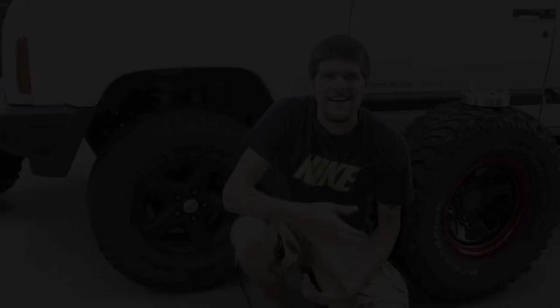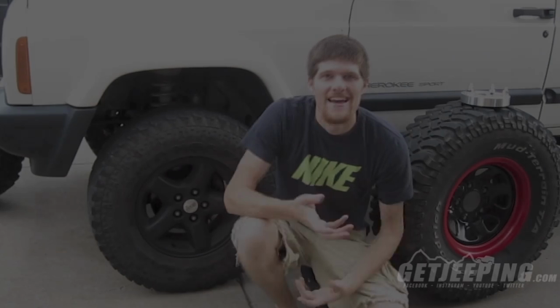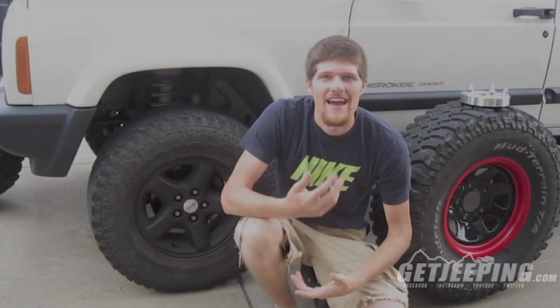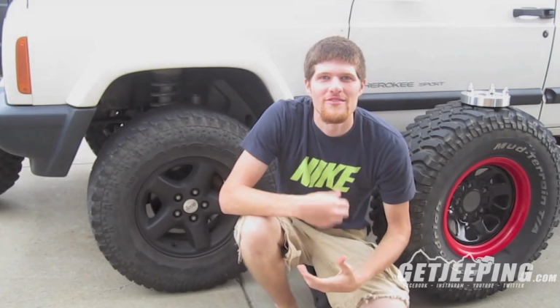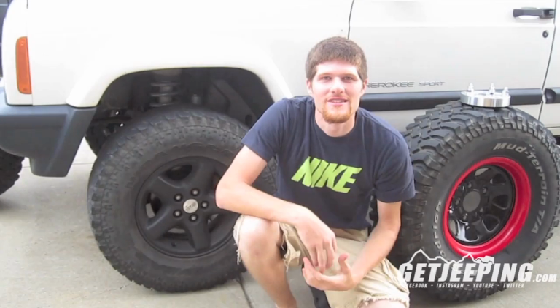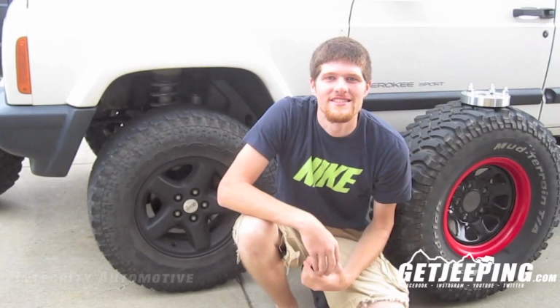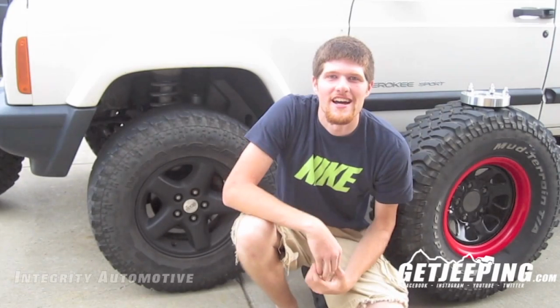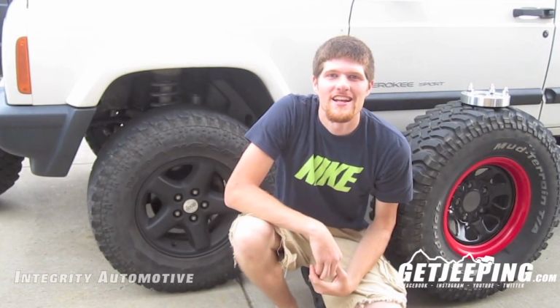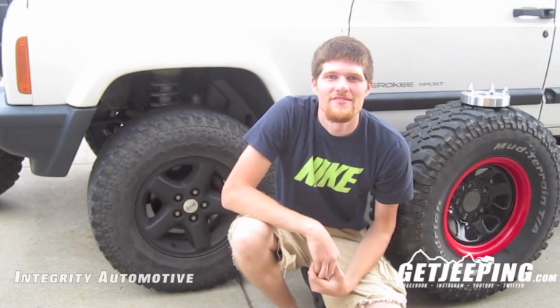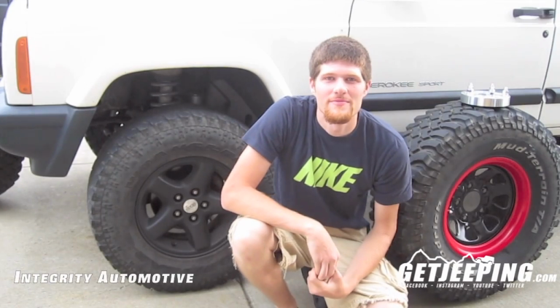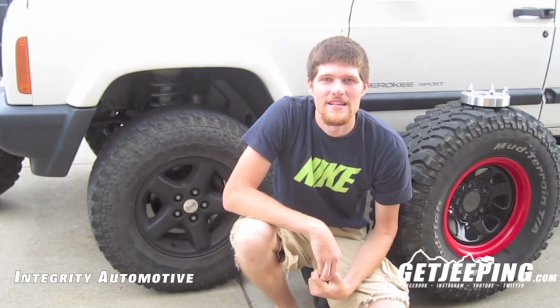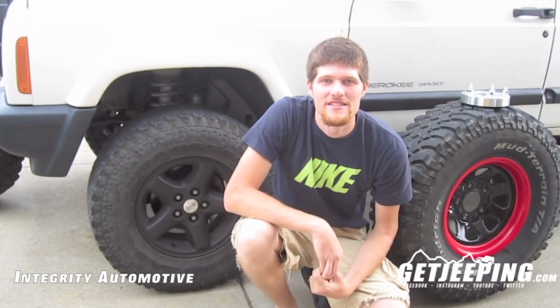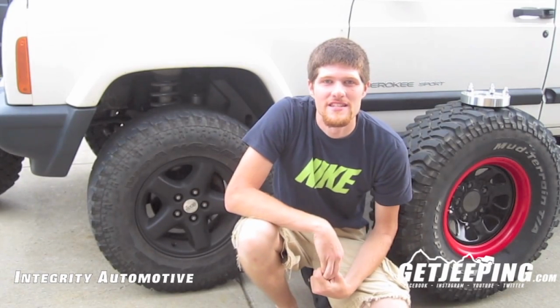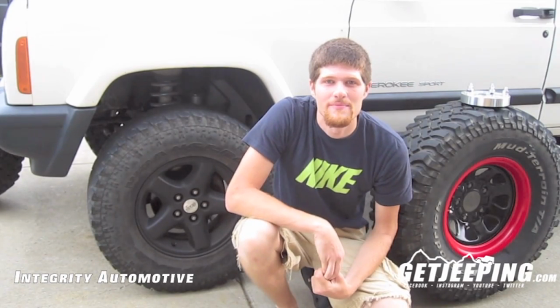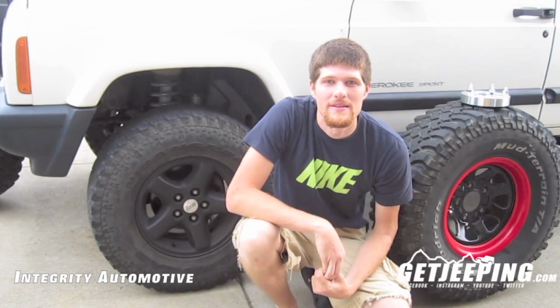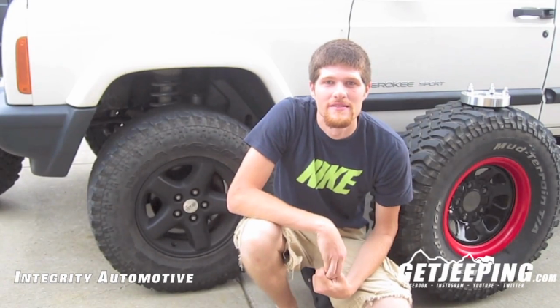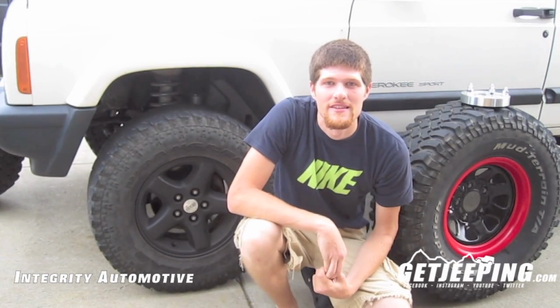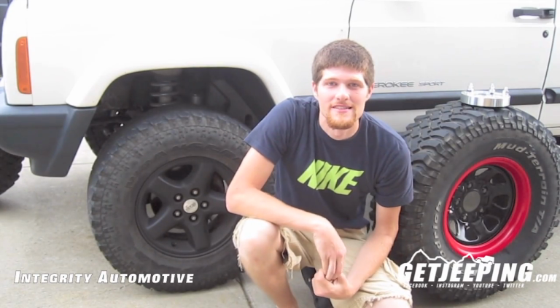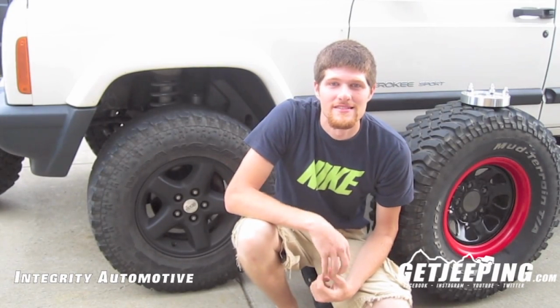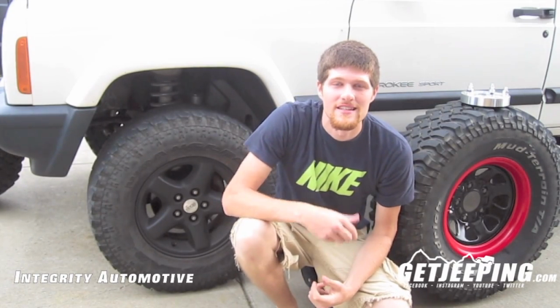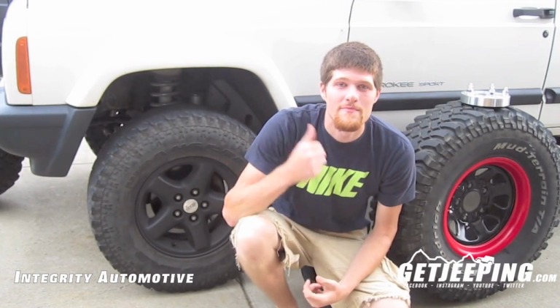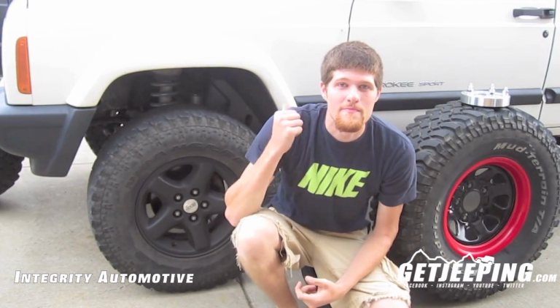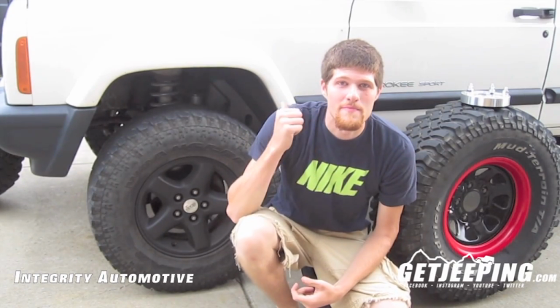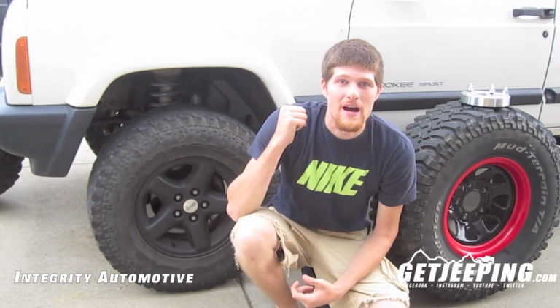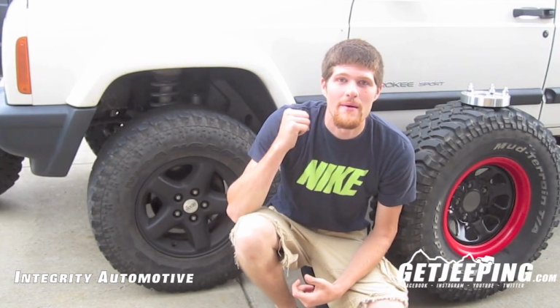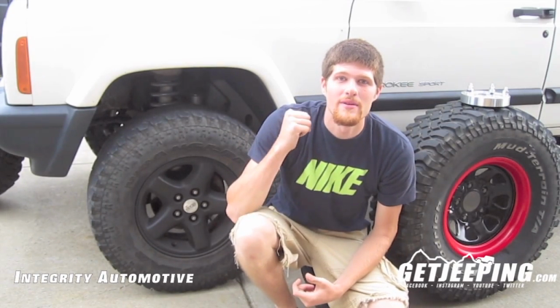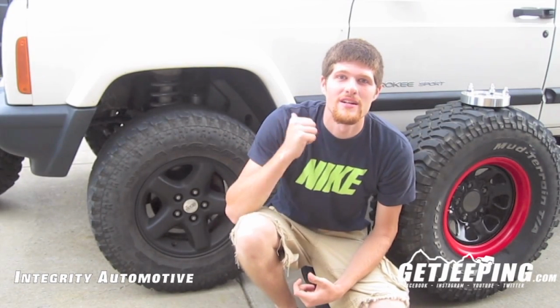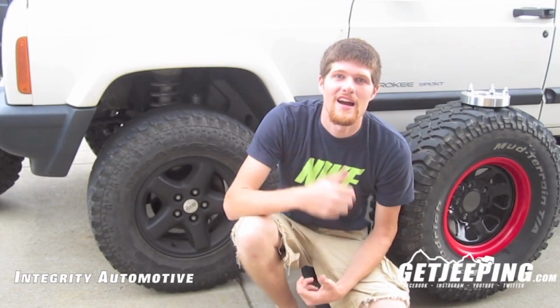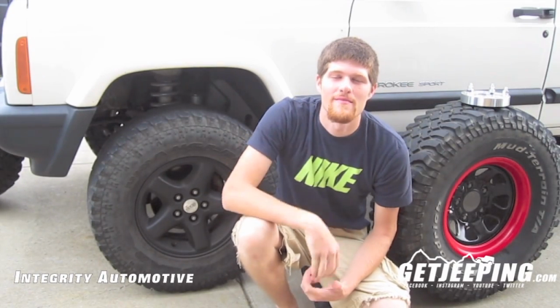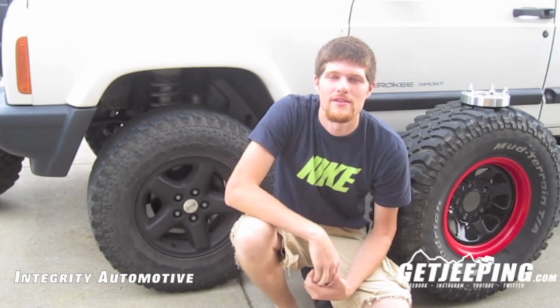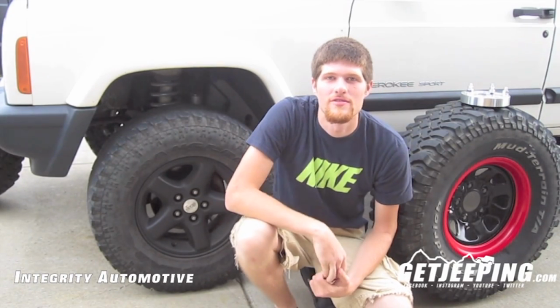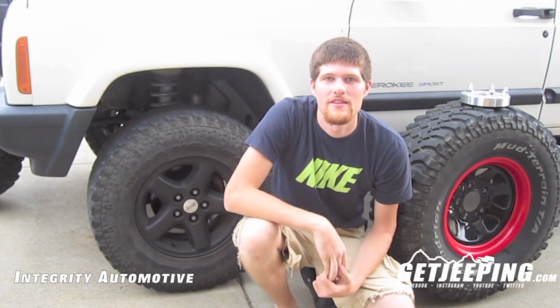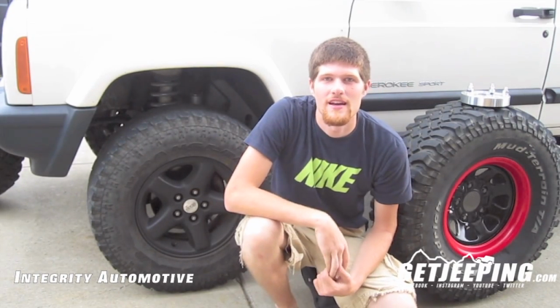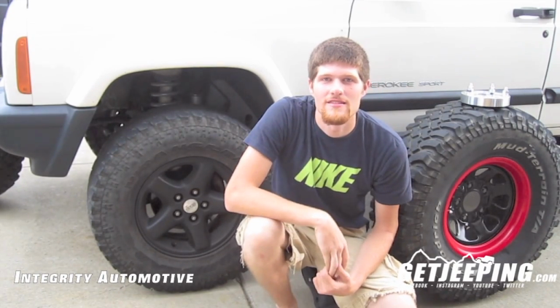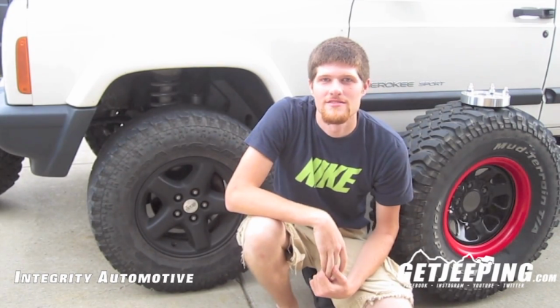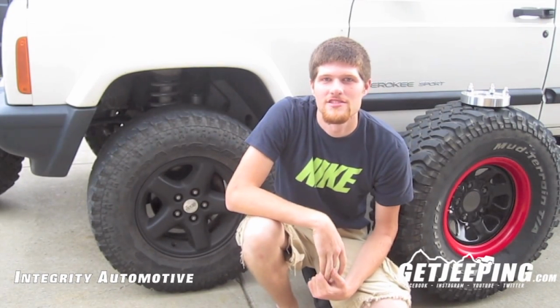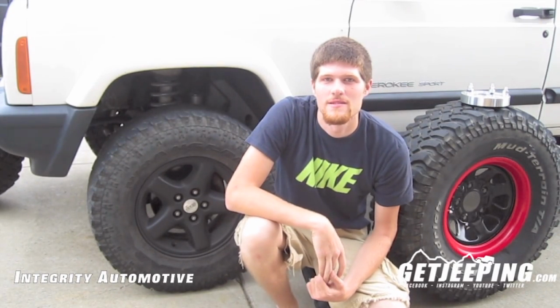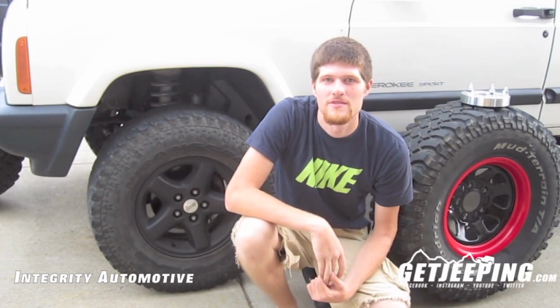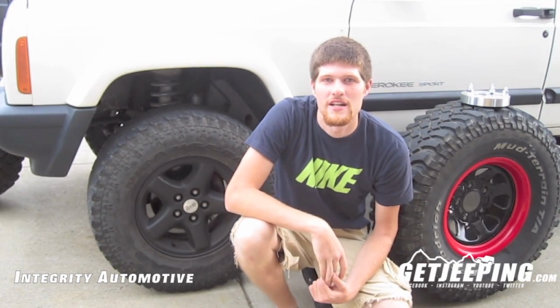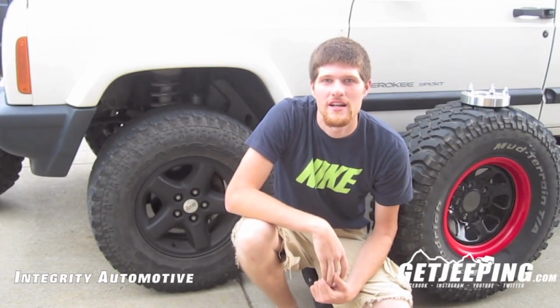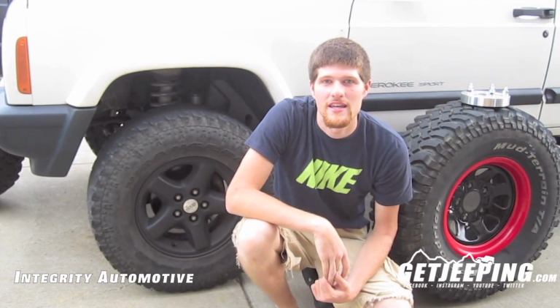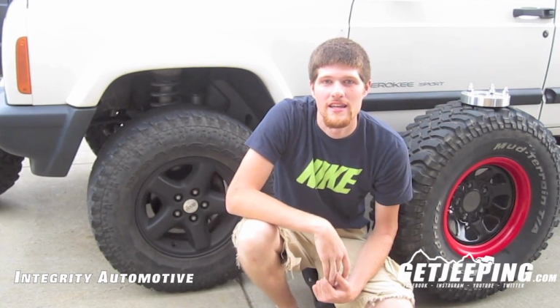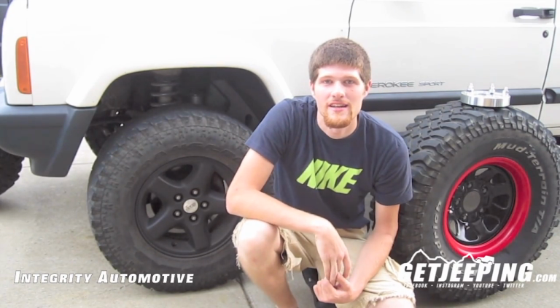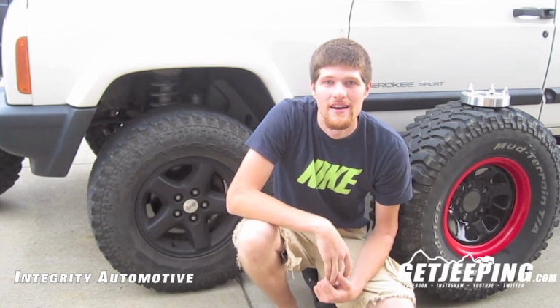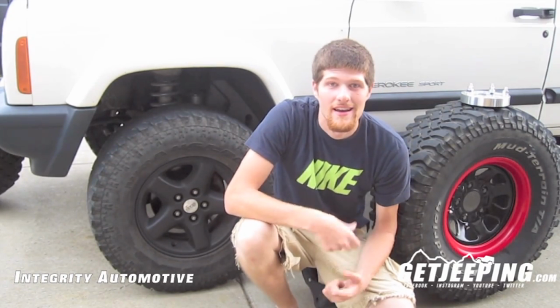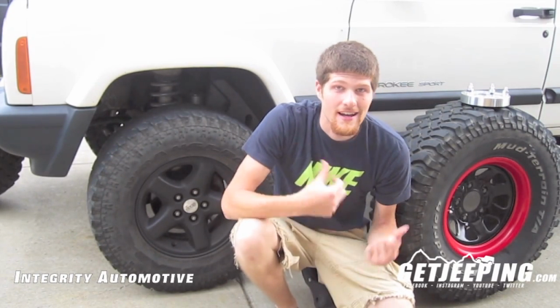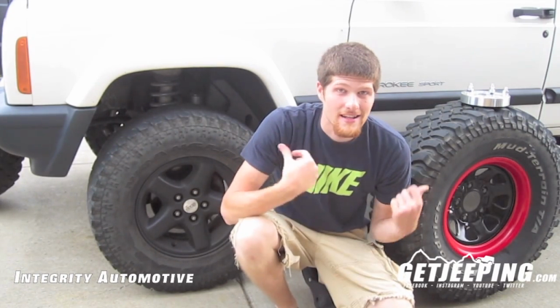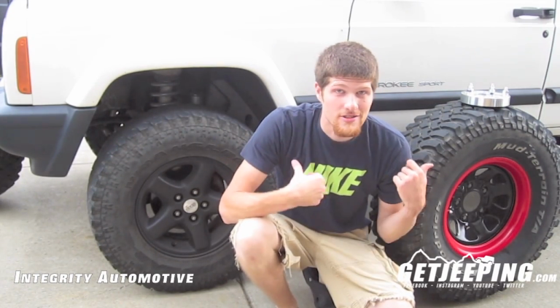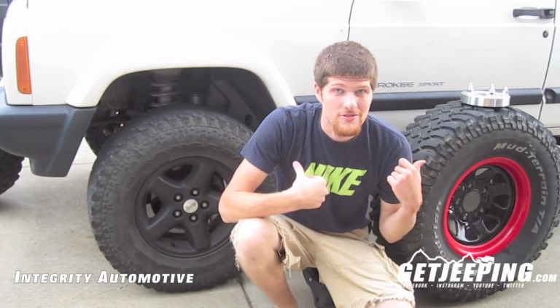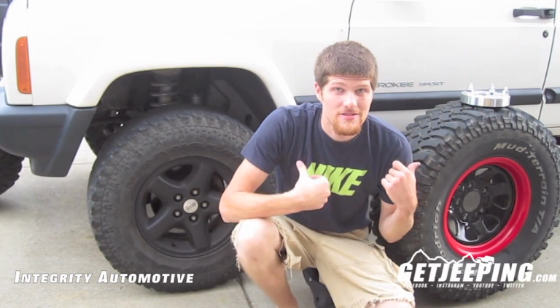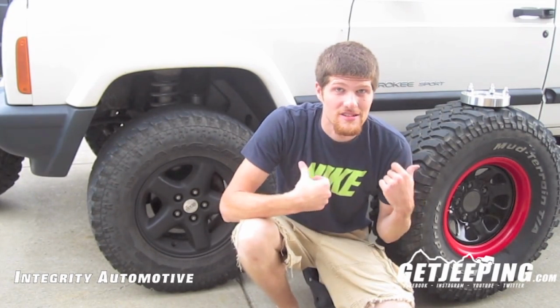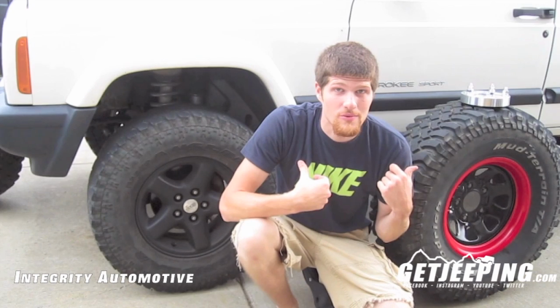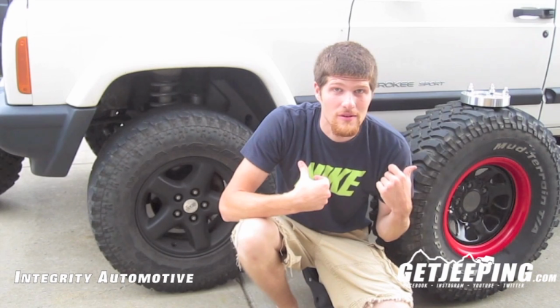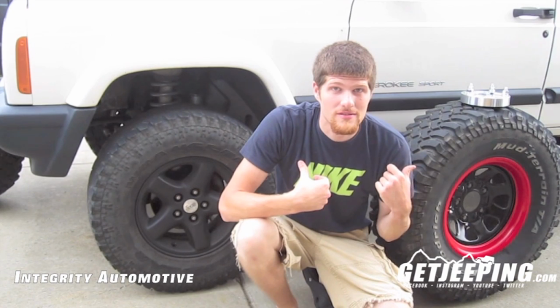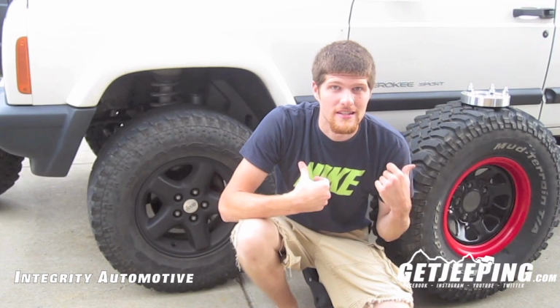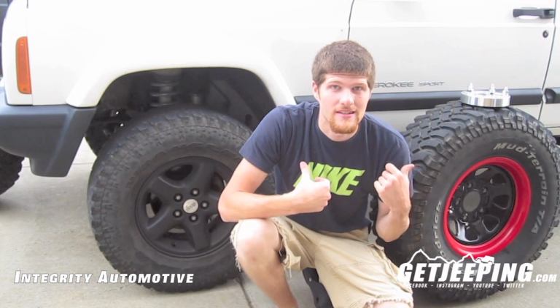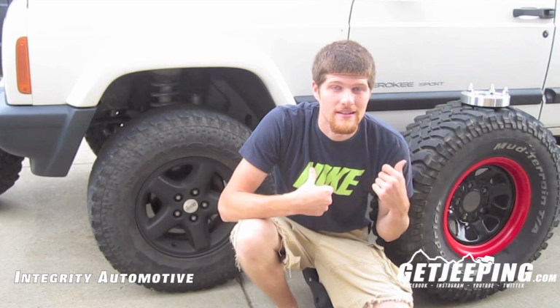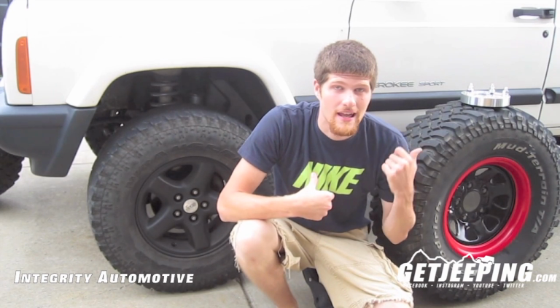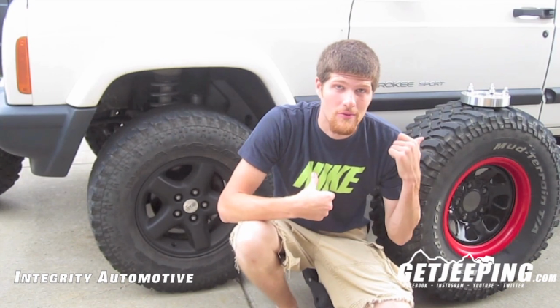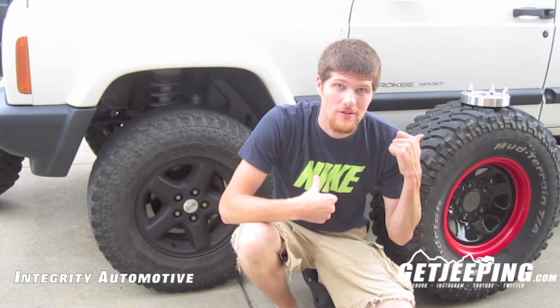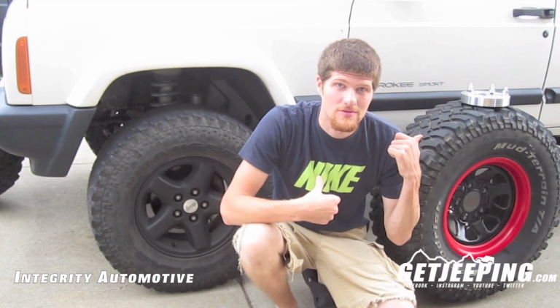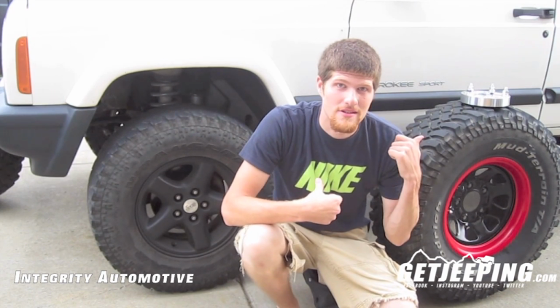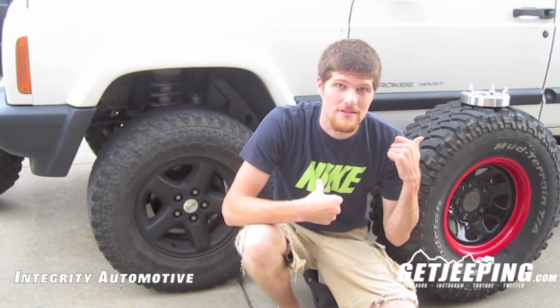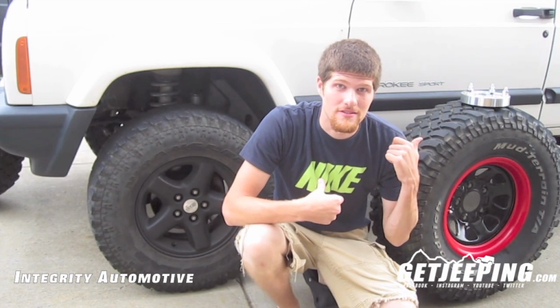Hey everyone, Tyler here from GetJeeping. You see behind me here I have my 2000 Jeep Cherokee, and I got two sets of wheels here and a wheel spacer.